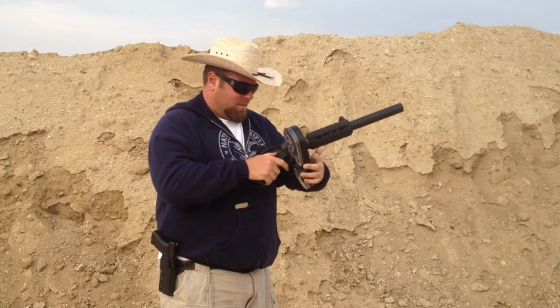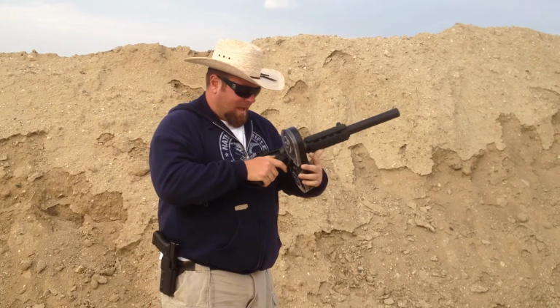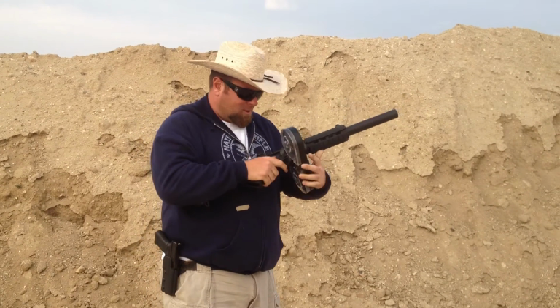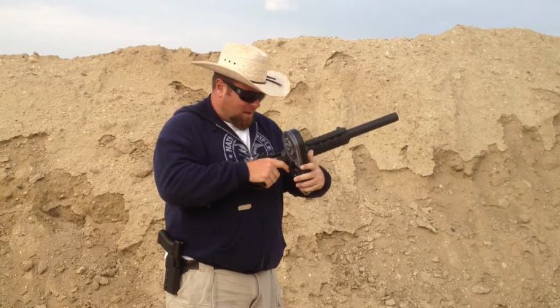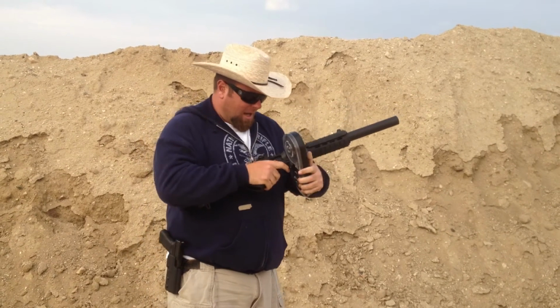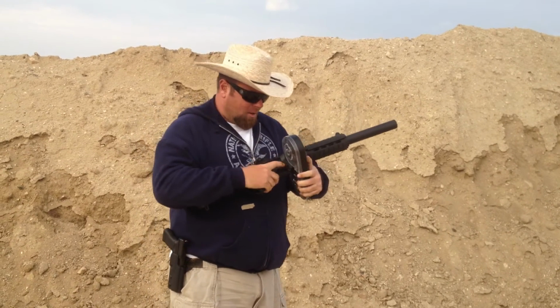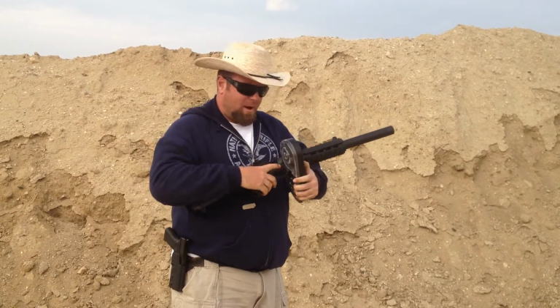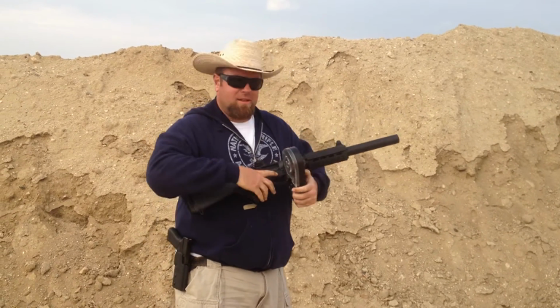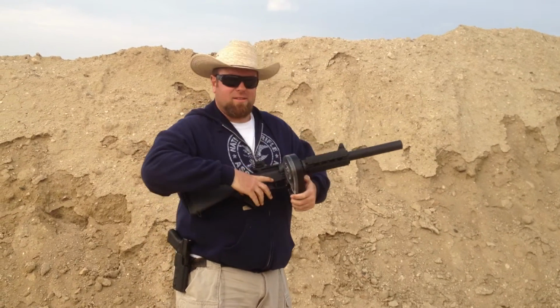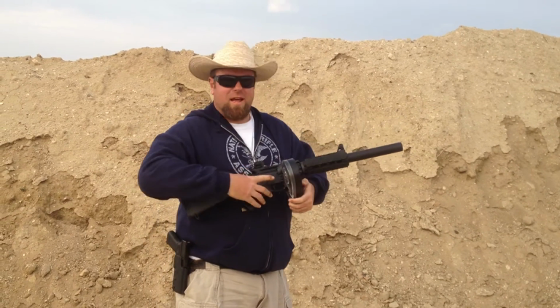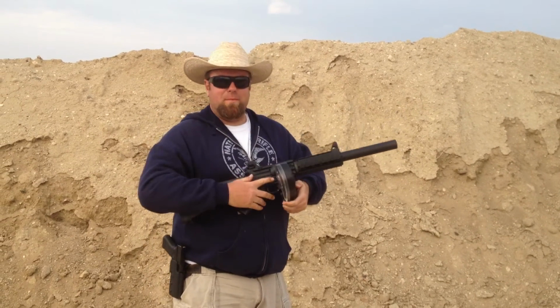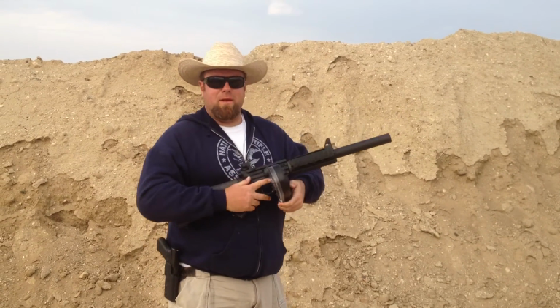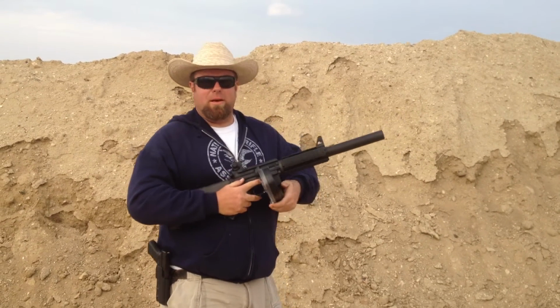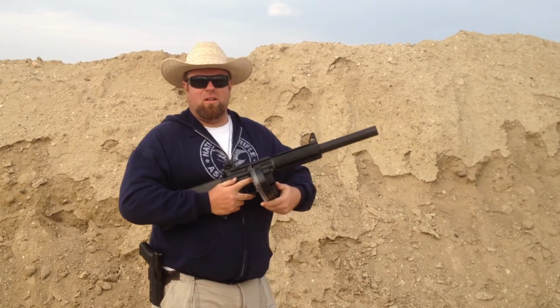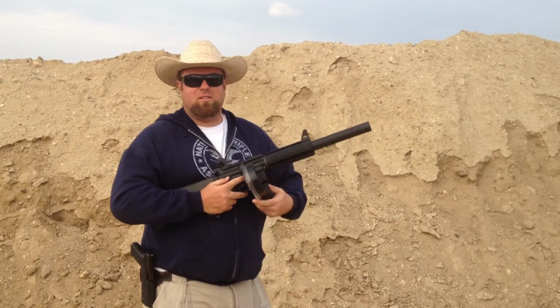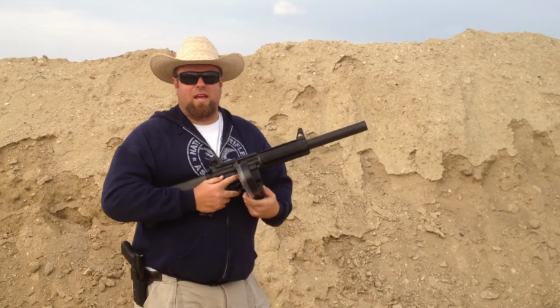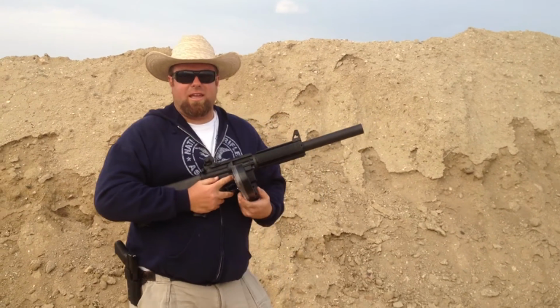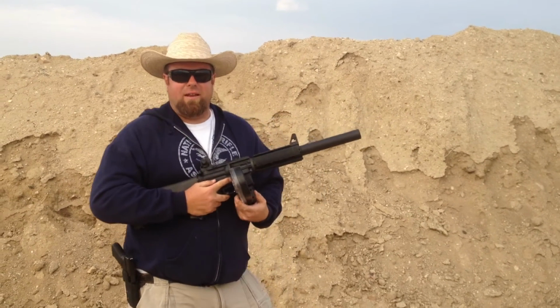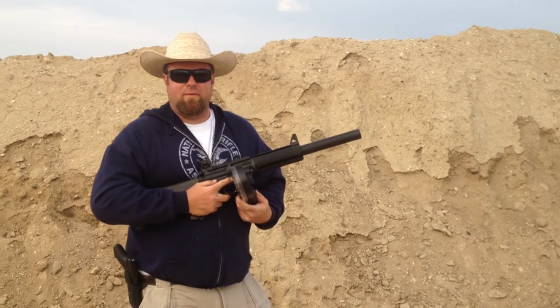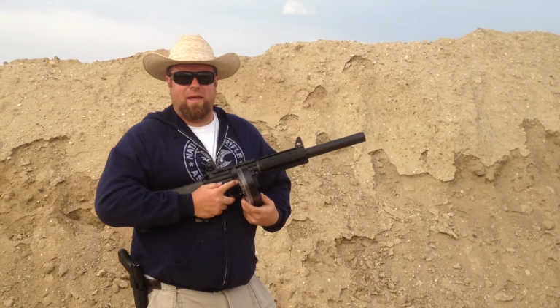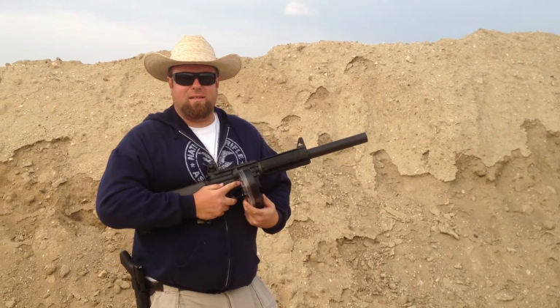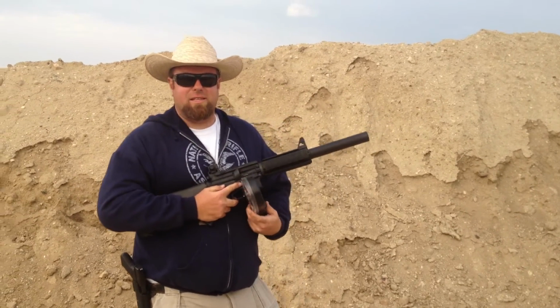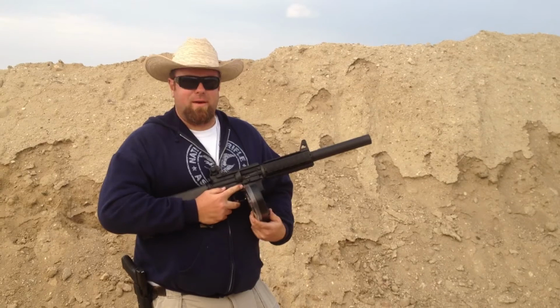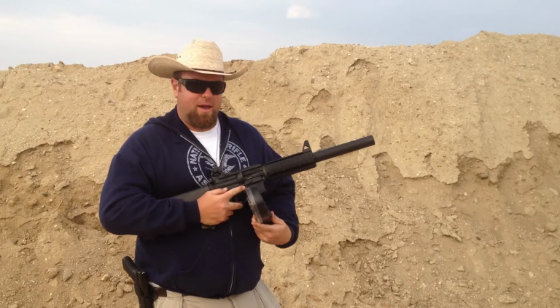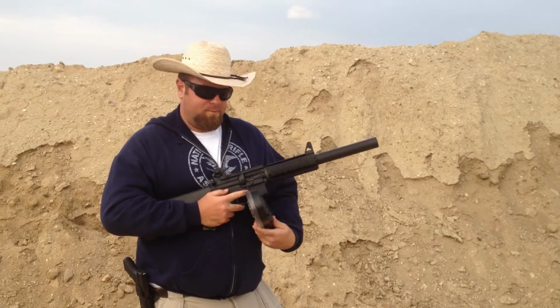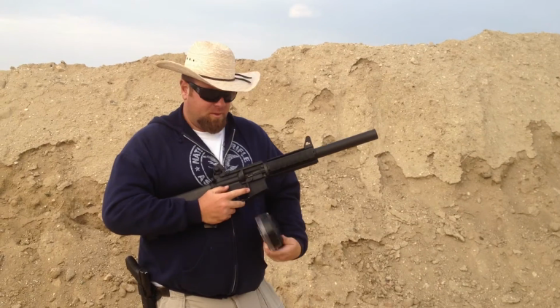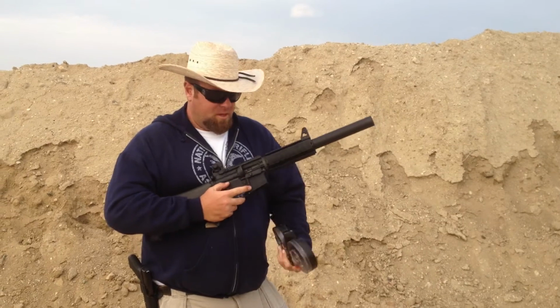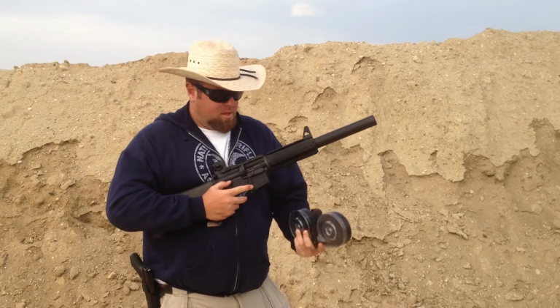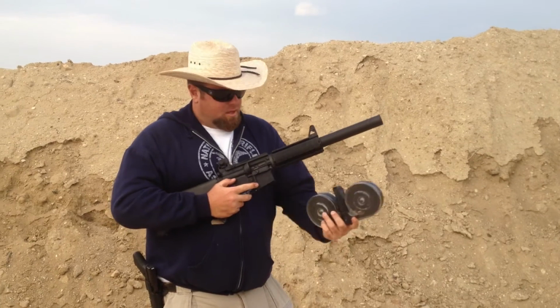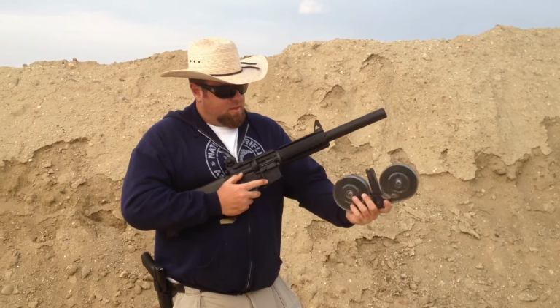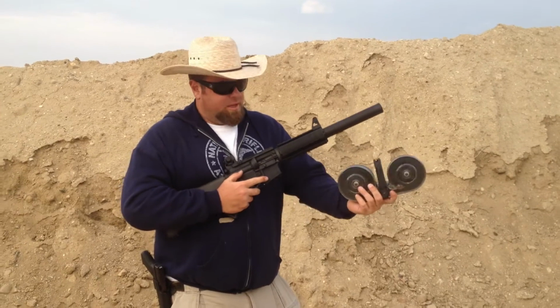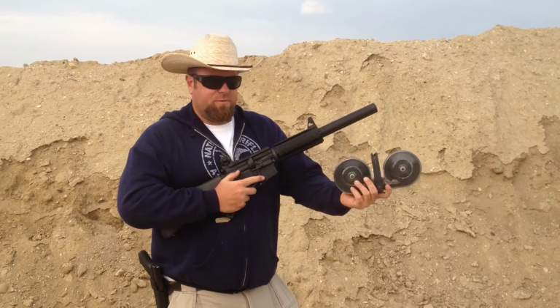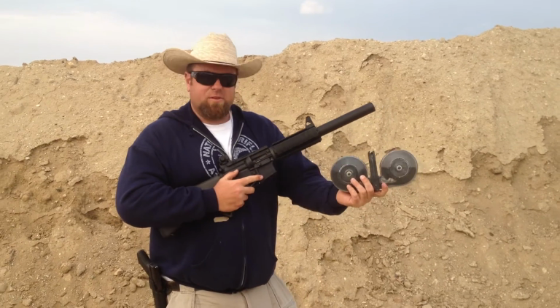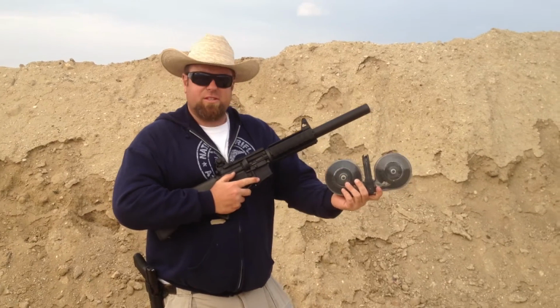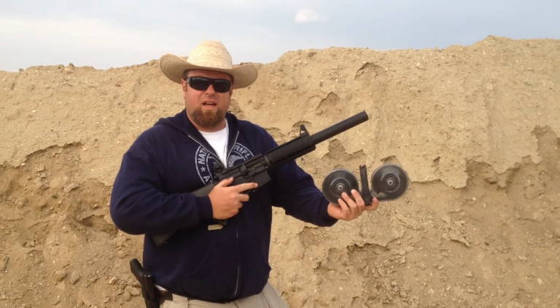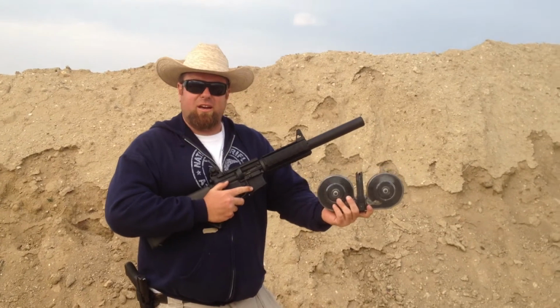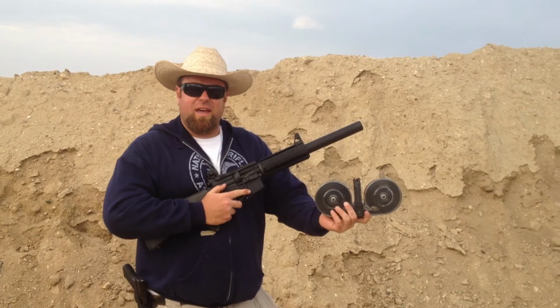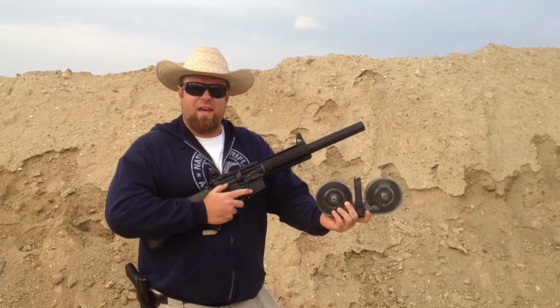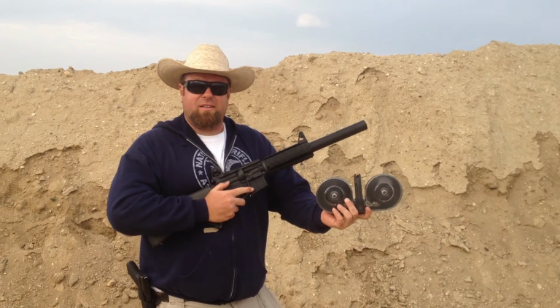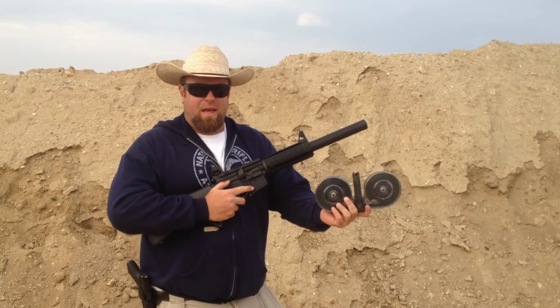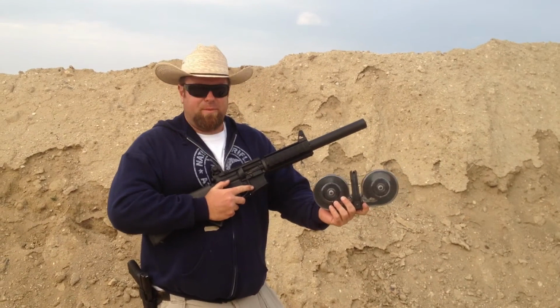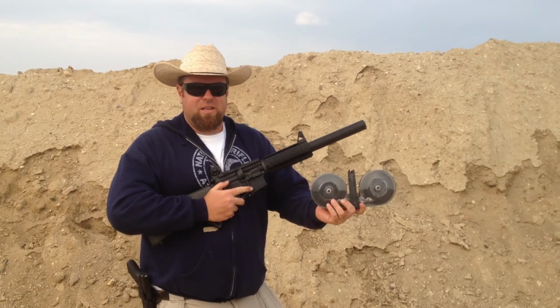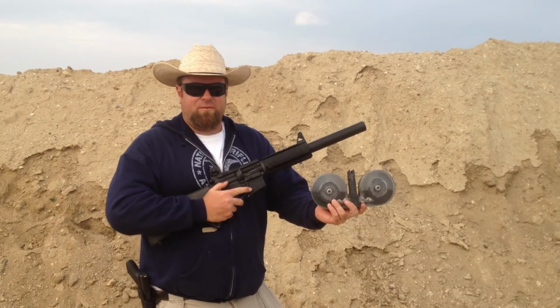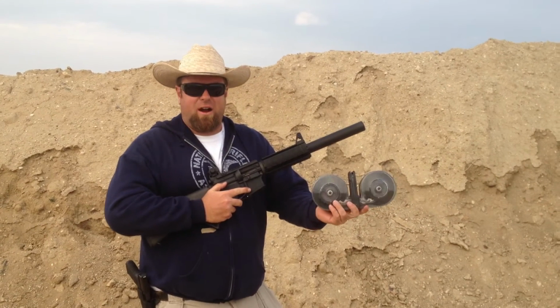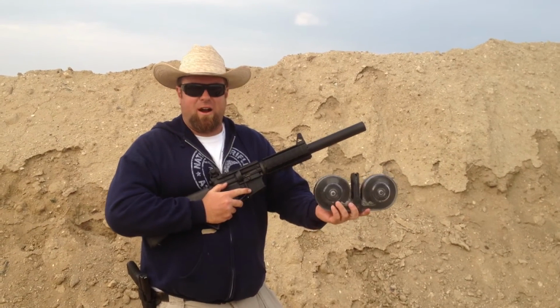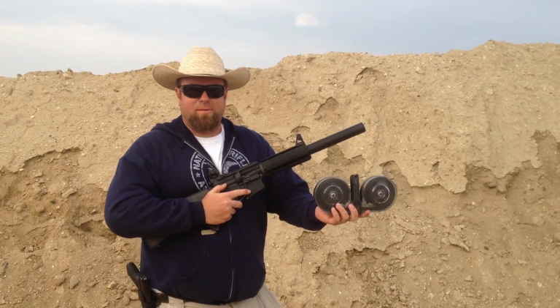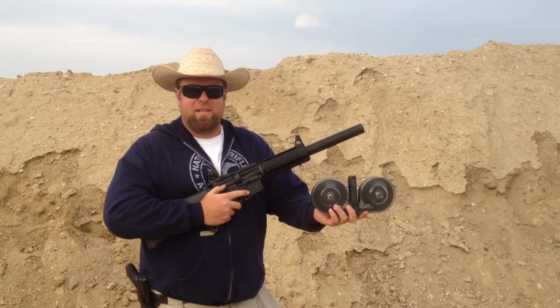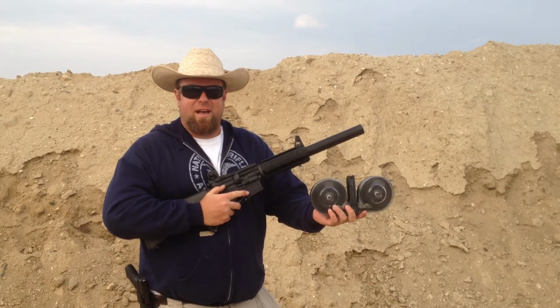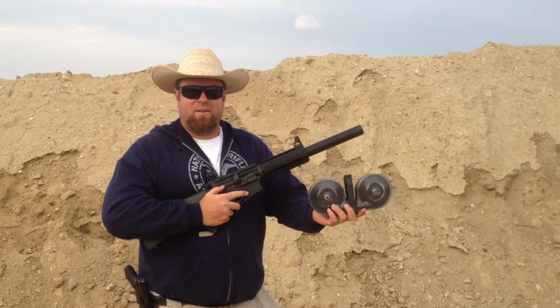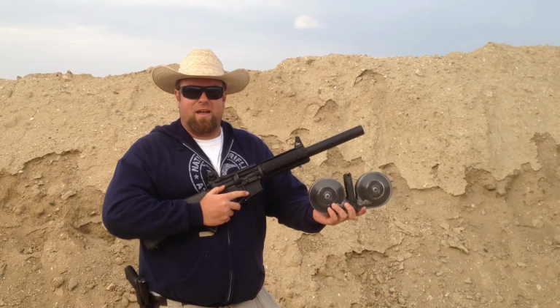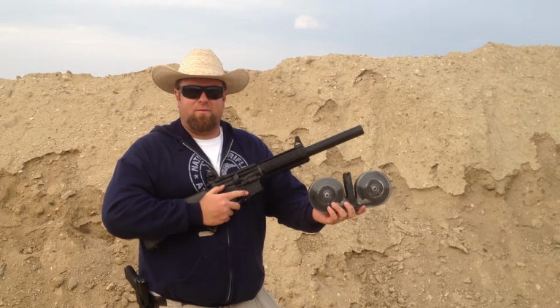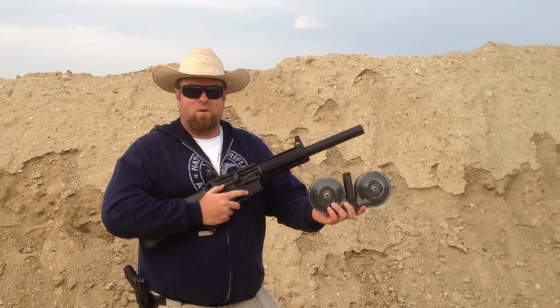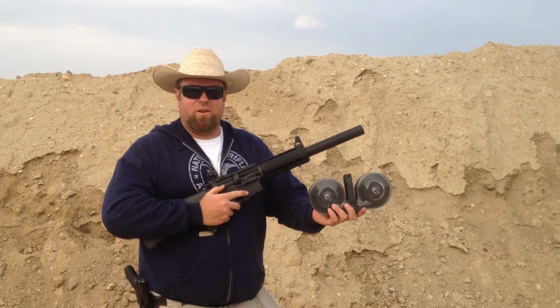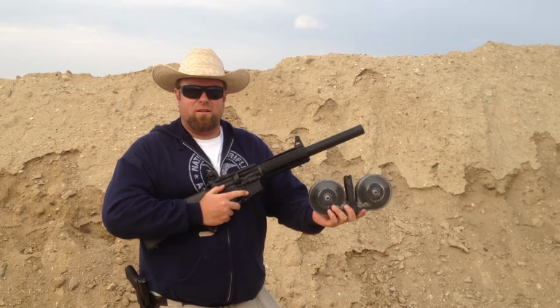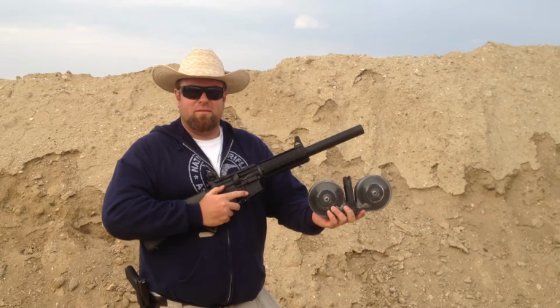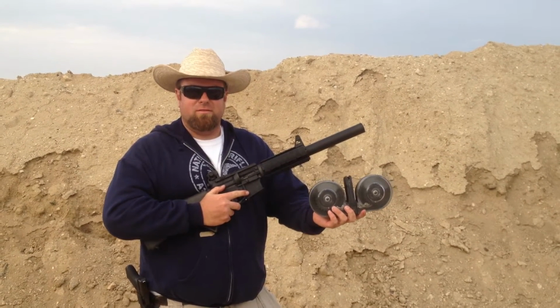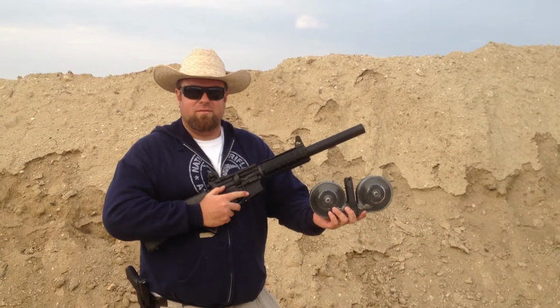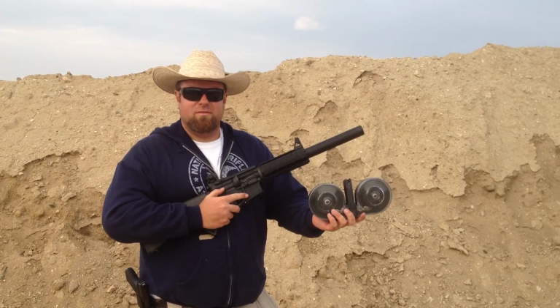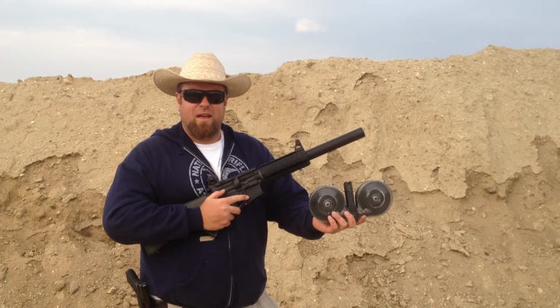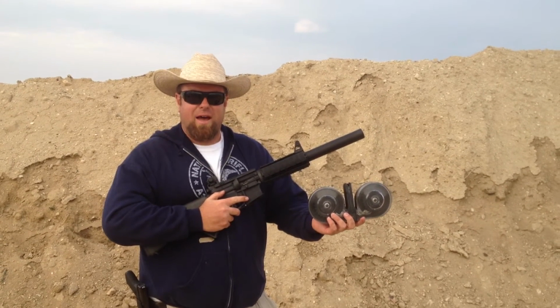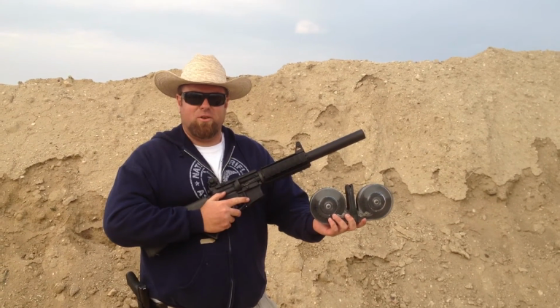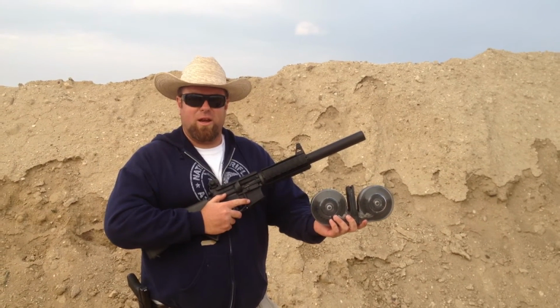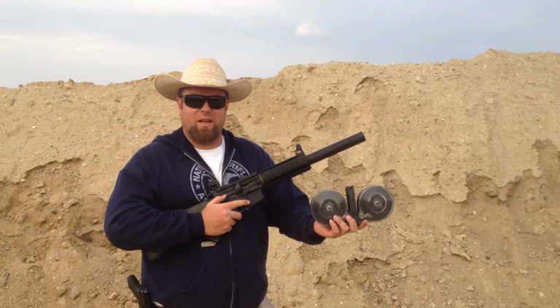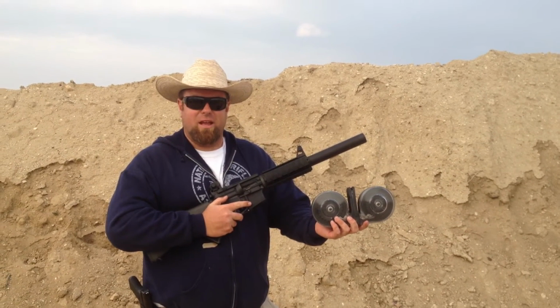That's what 100 rounds of 9mm looks like out of a Beta-C mag. These are for sale today at 10% Firearms TAF California. Have a great day.